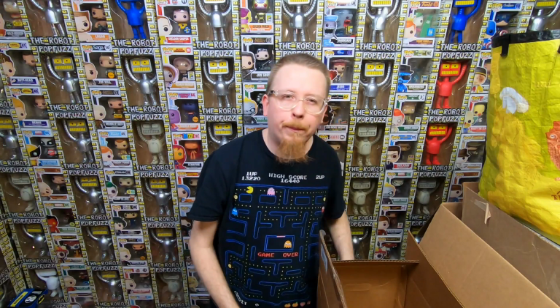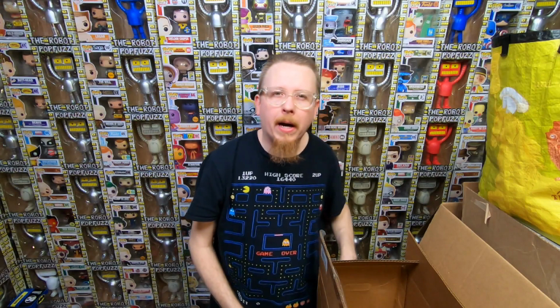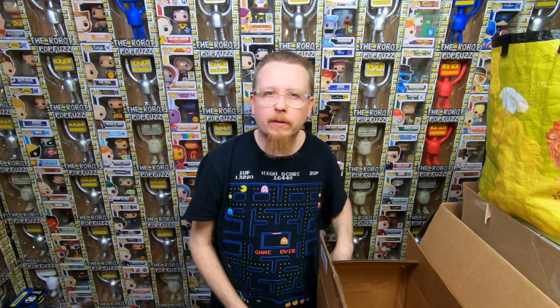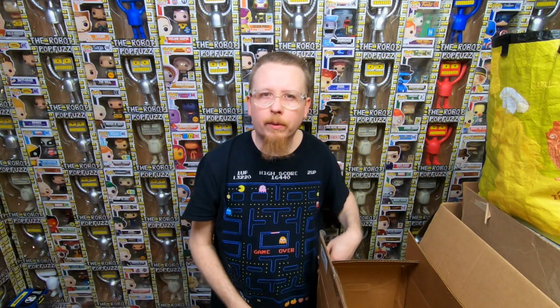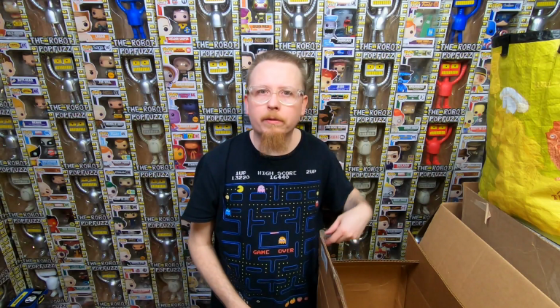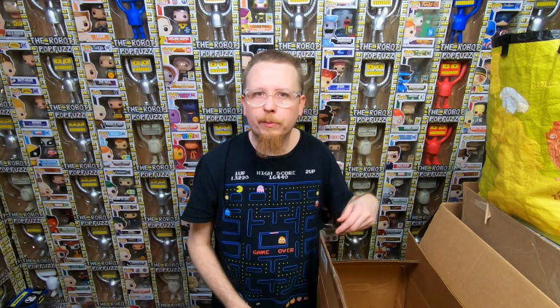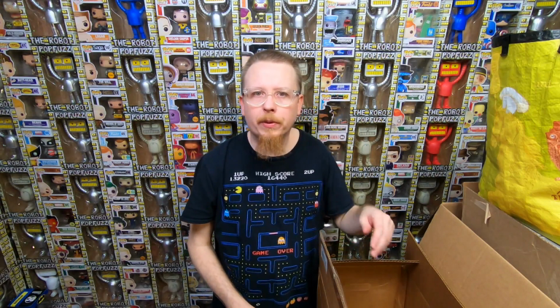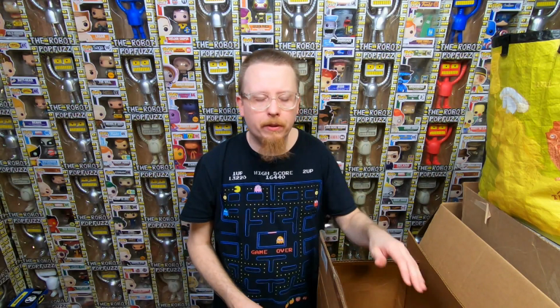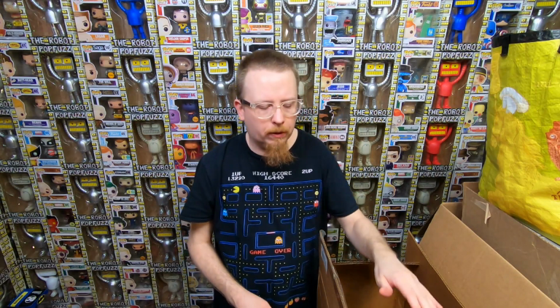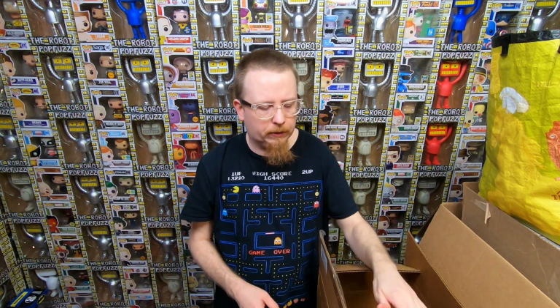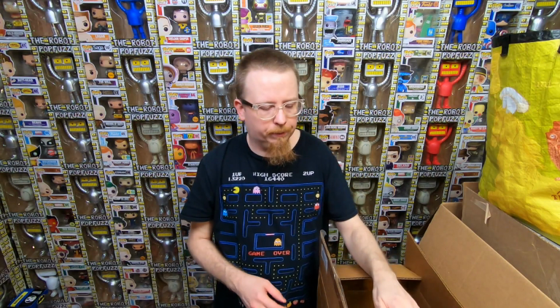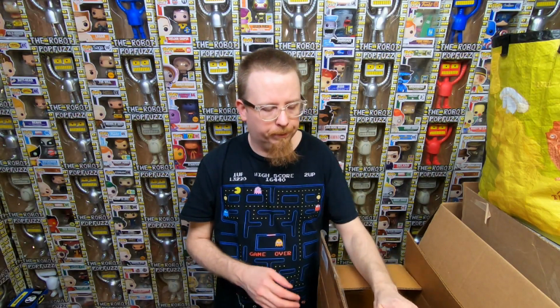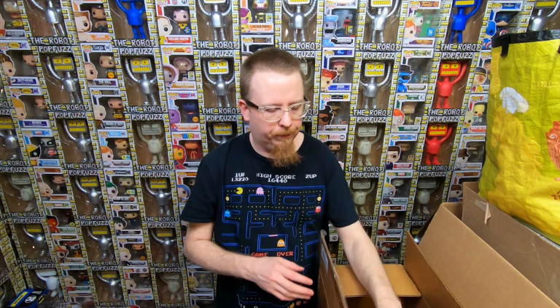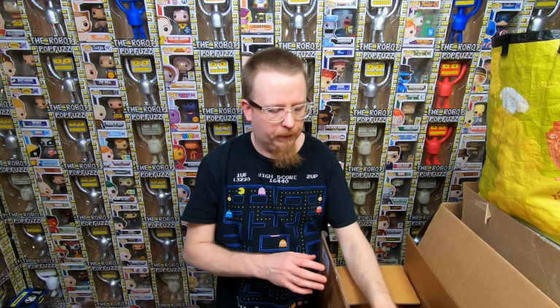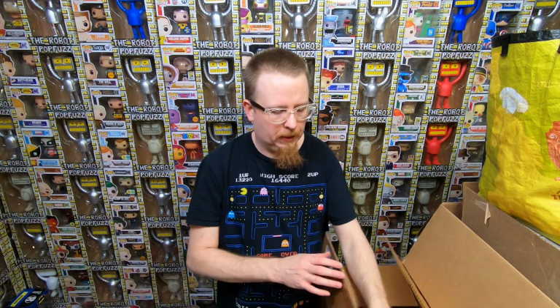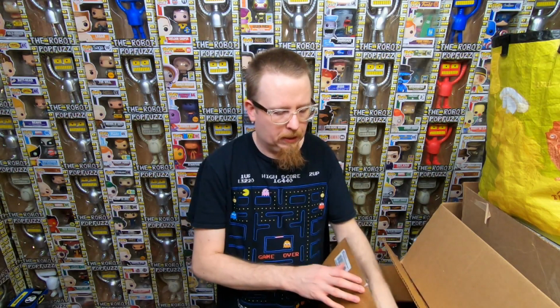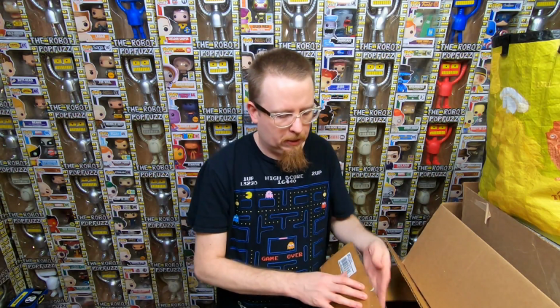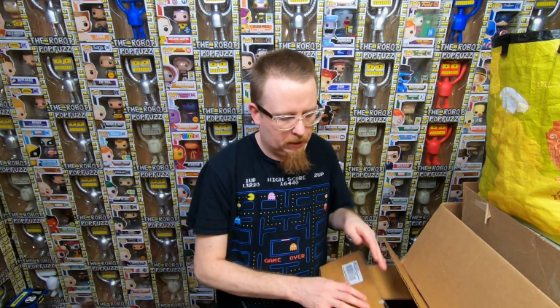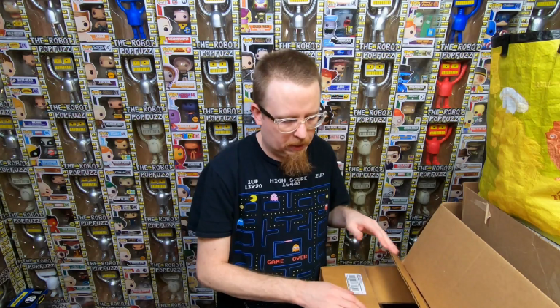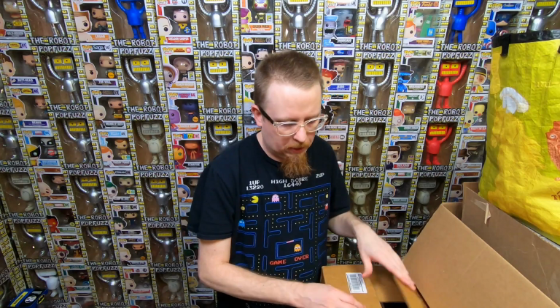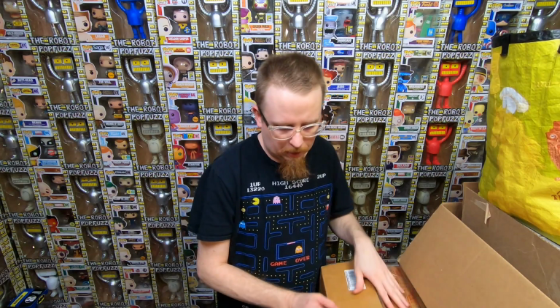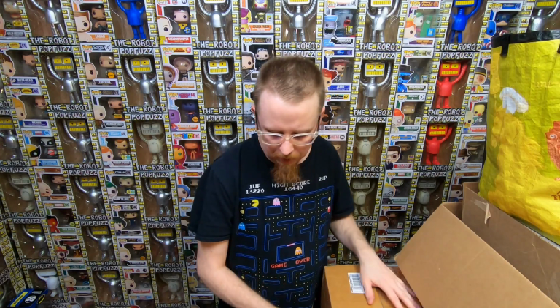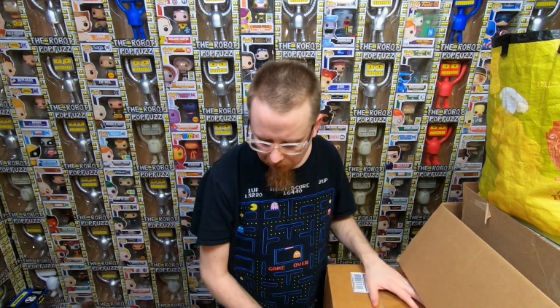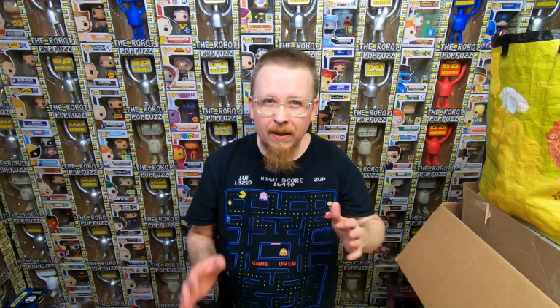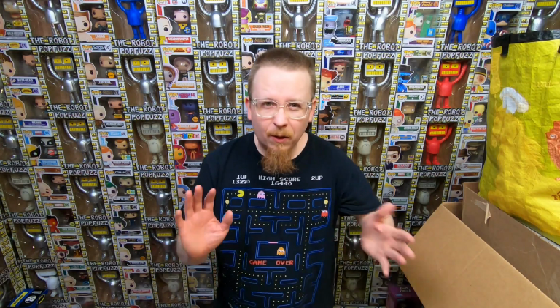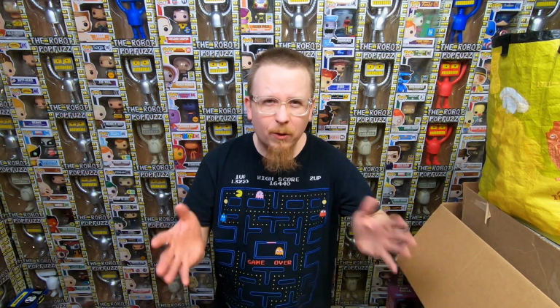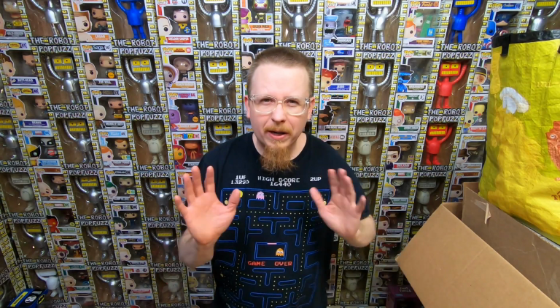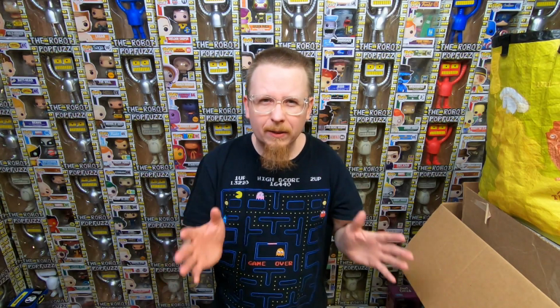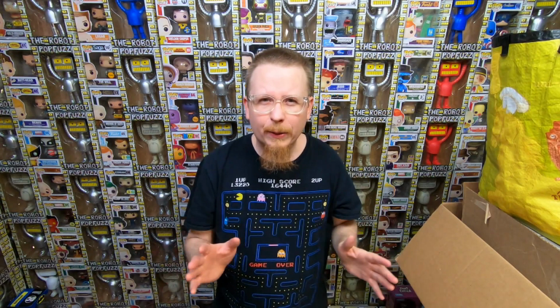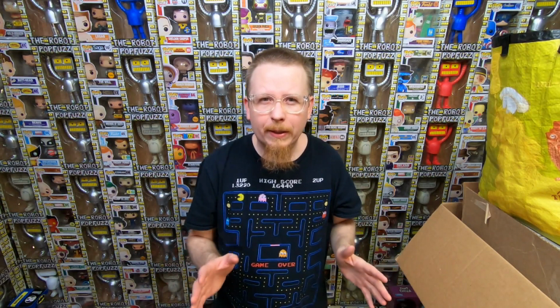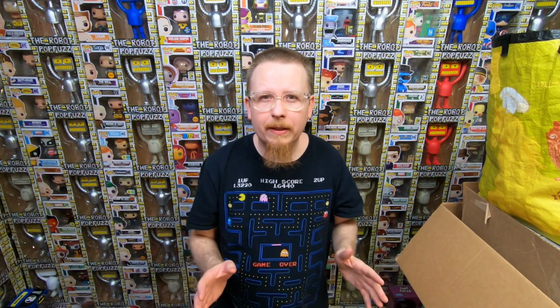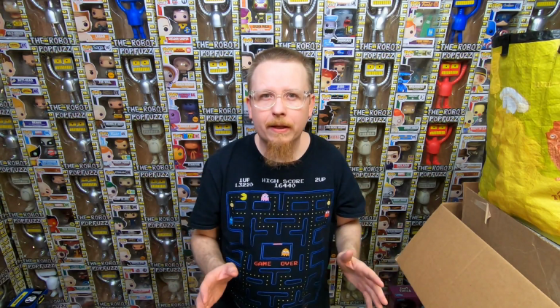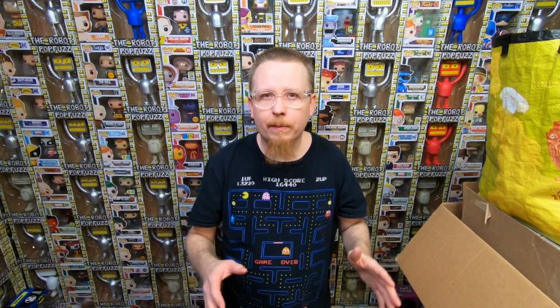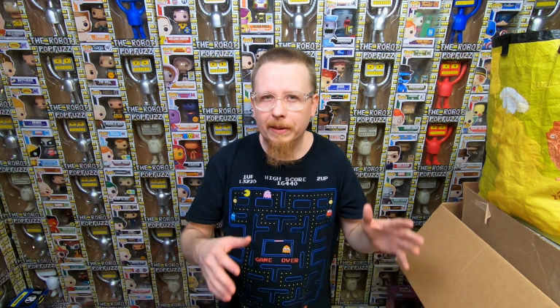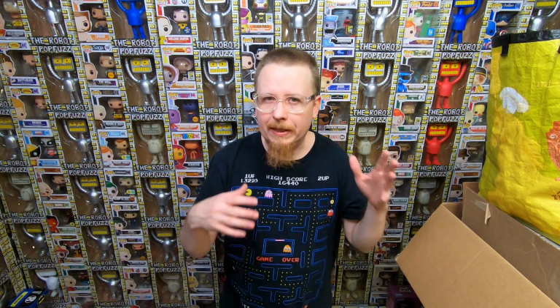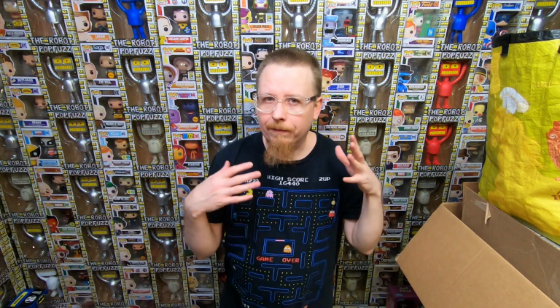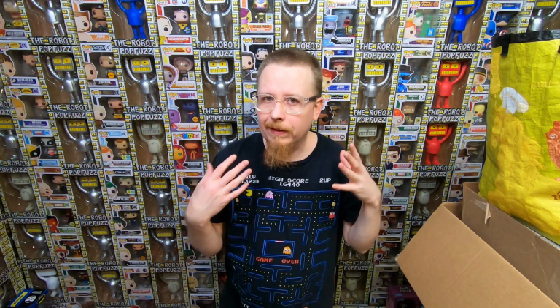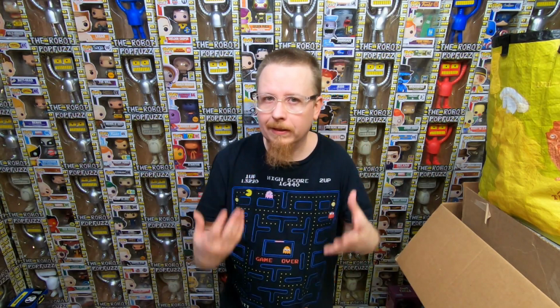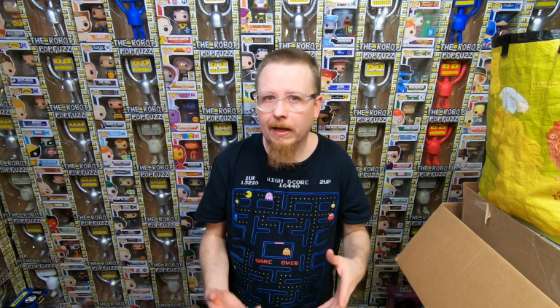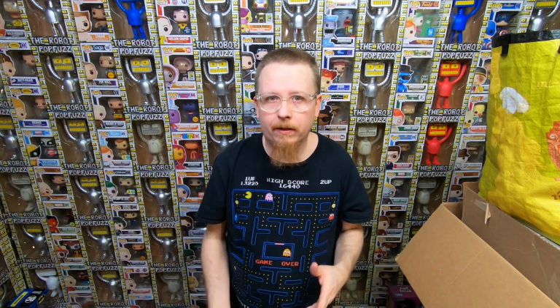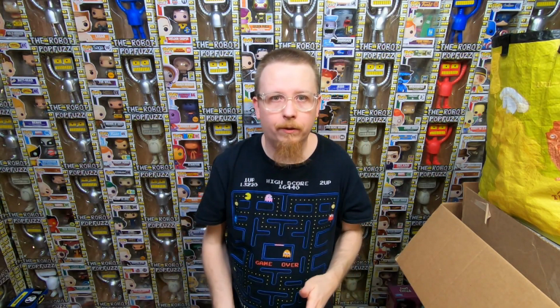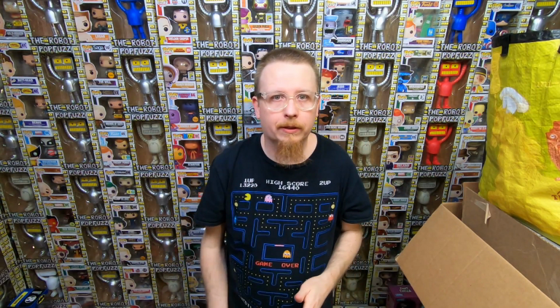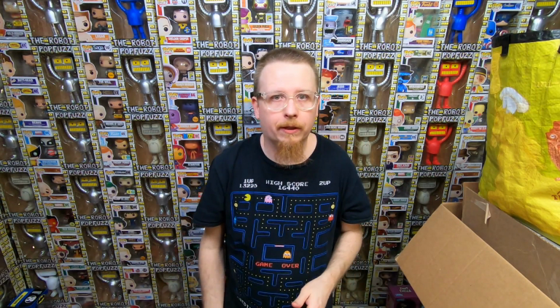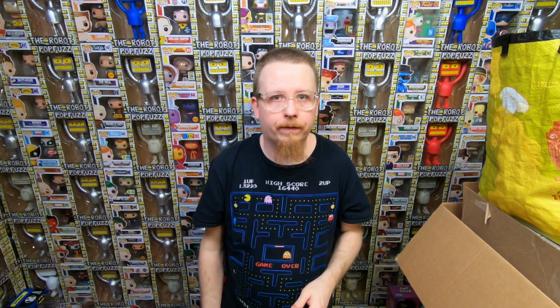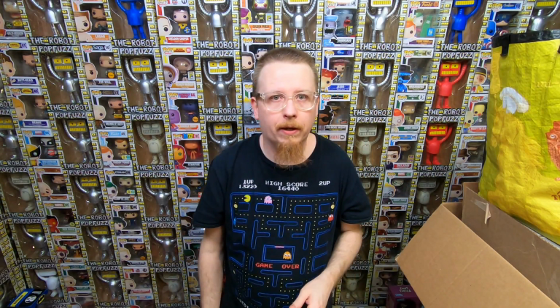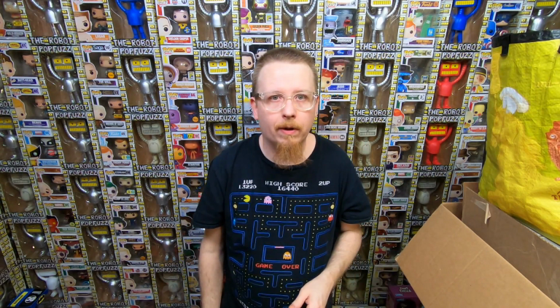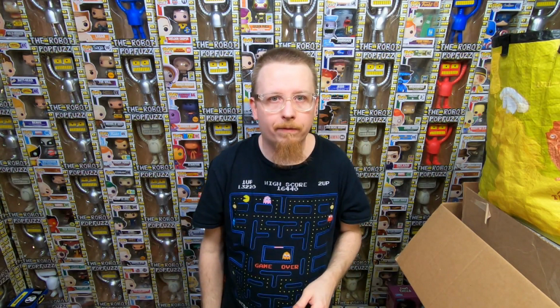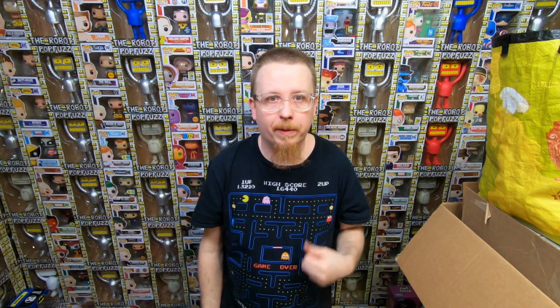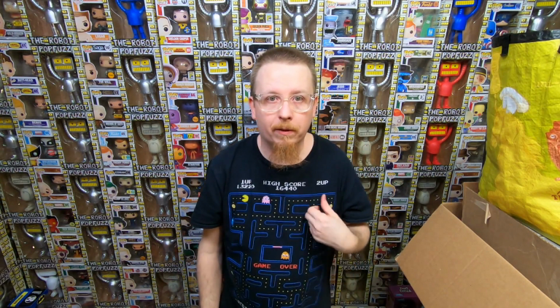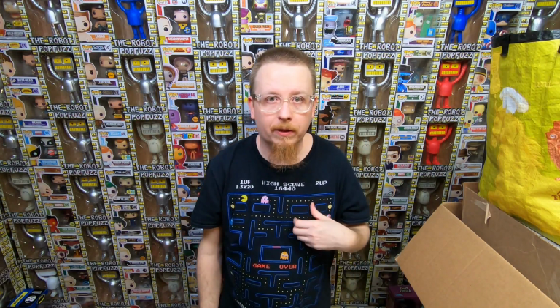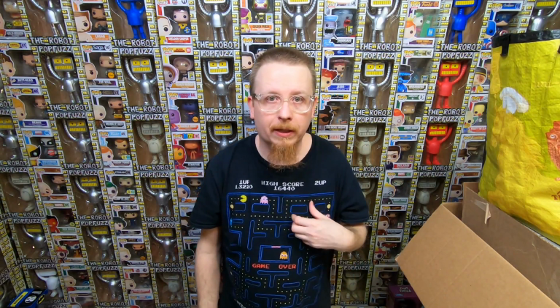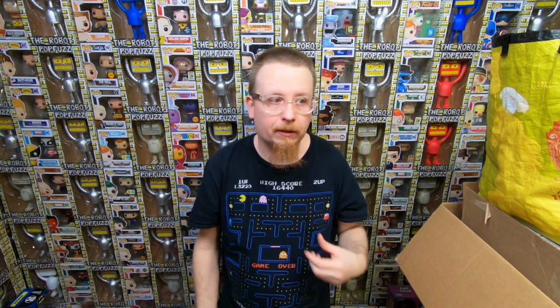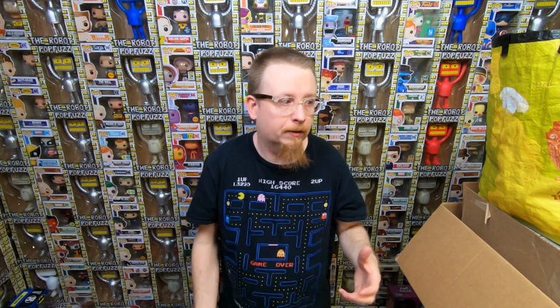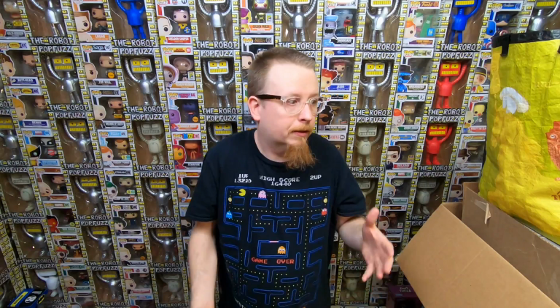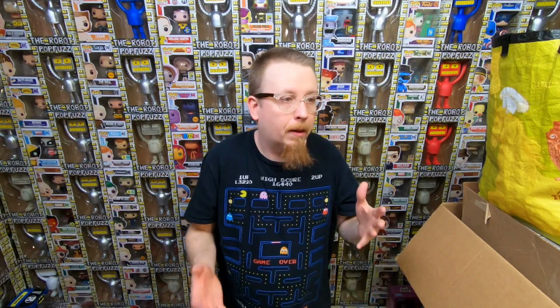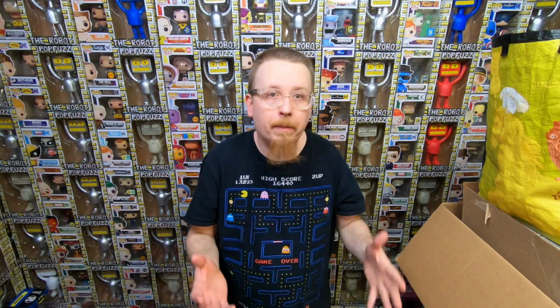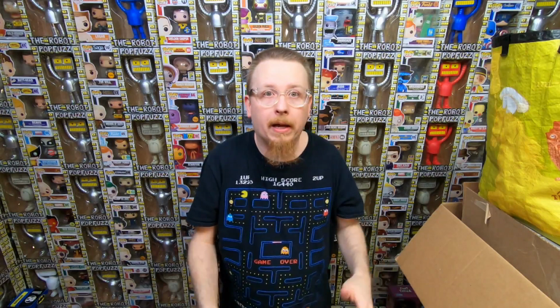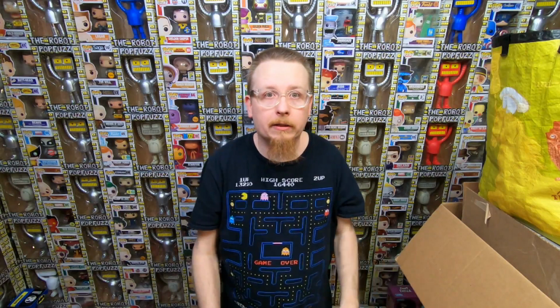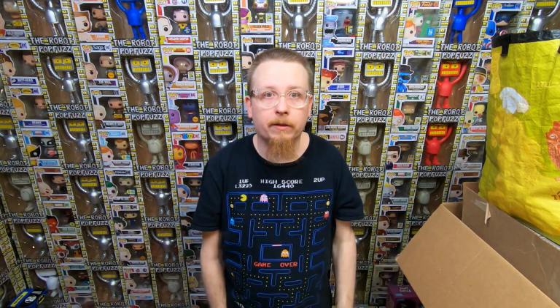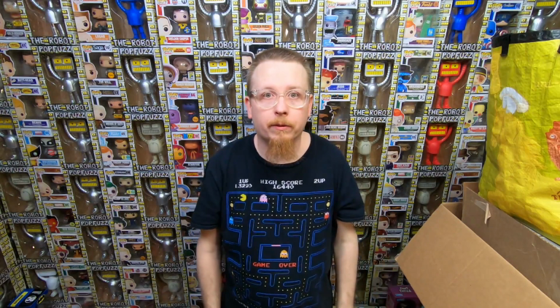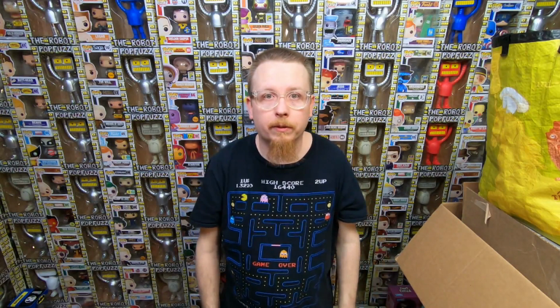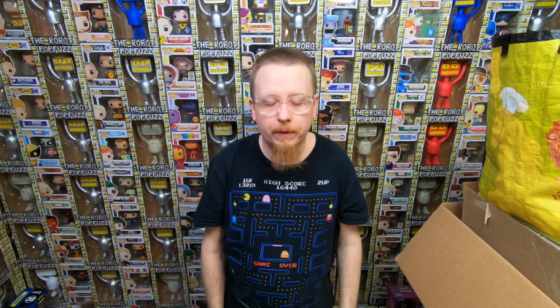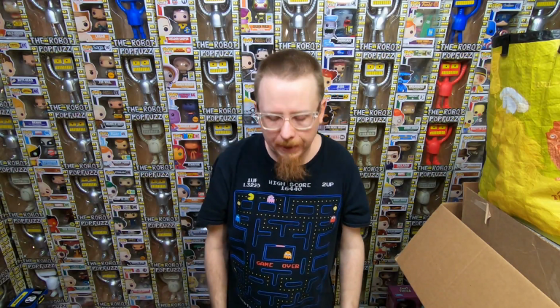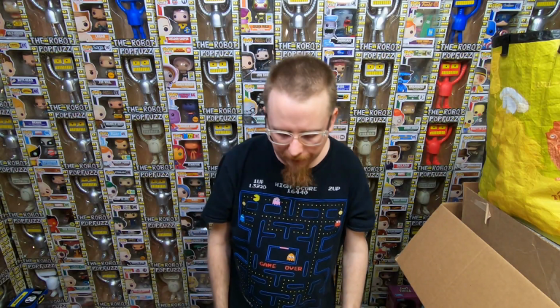Box one was pretty awesome - no grails or anything, but definitely a lot of newer stuff that I want for my own collection, so I'm actually thrilled with that.